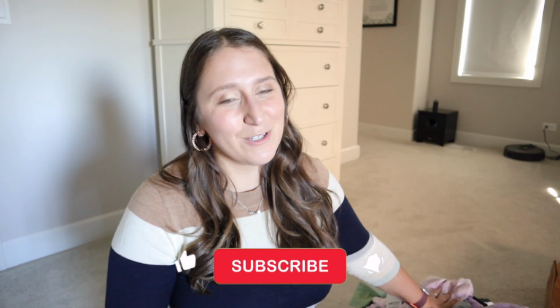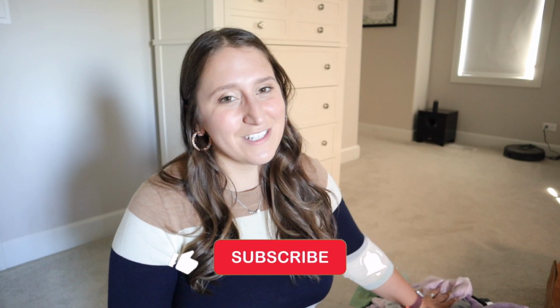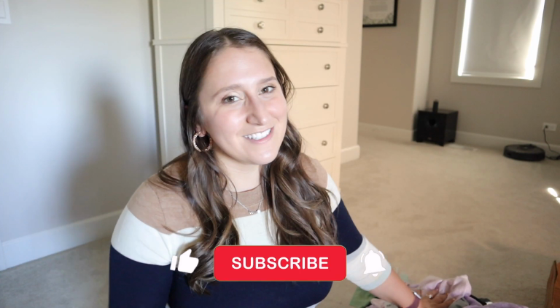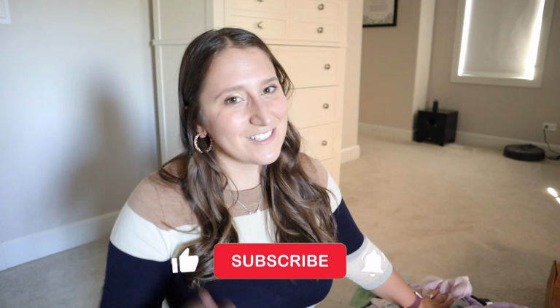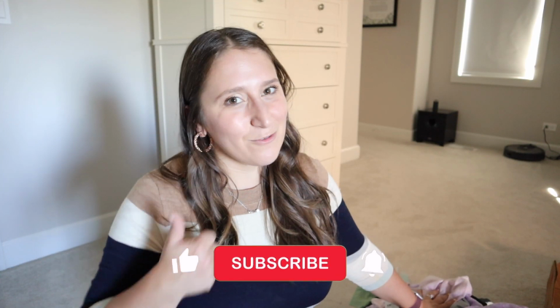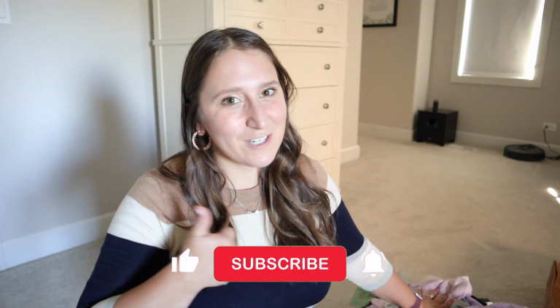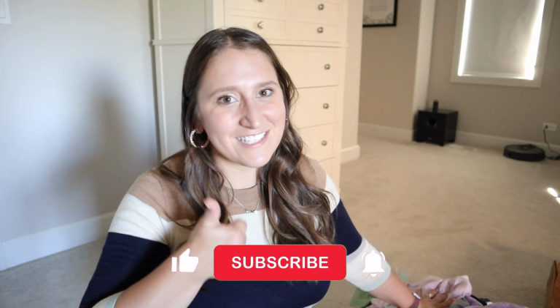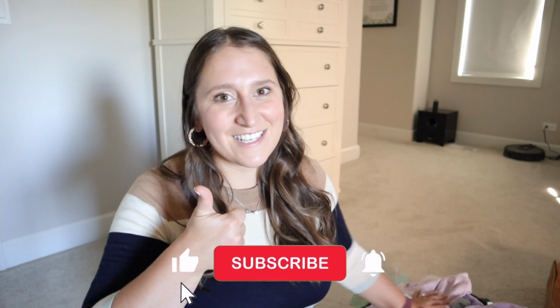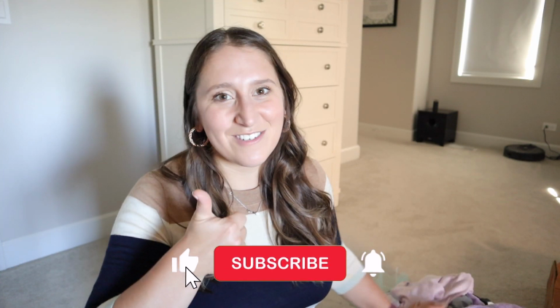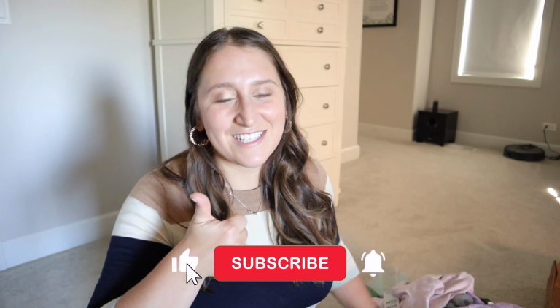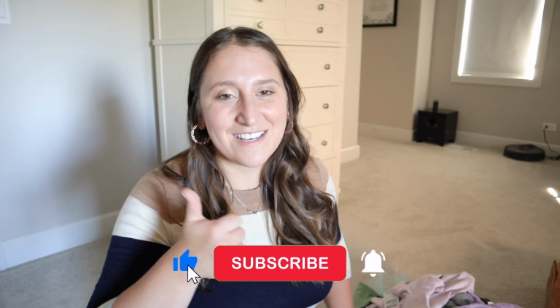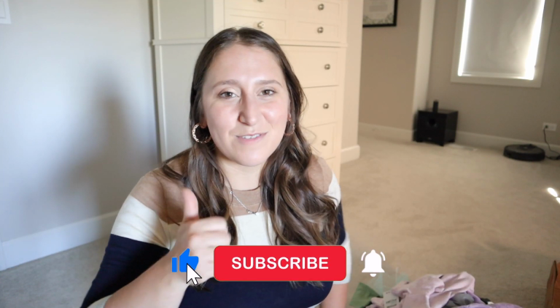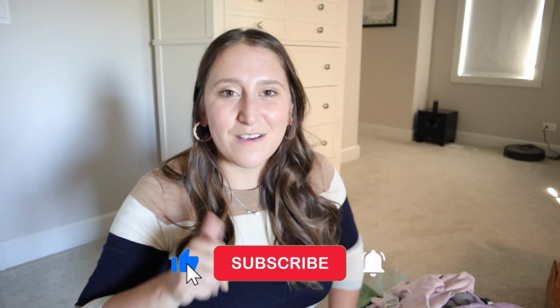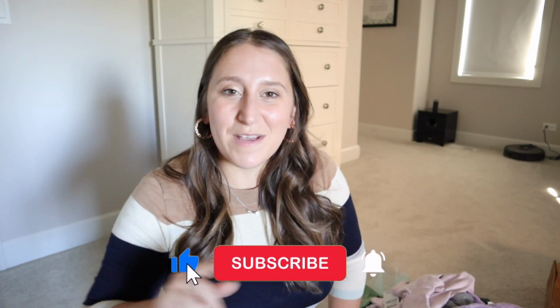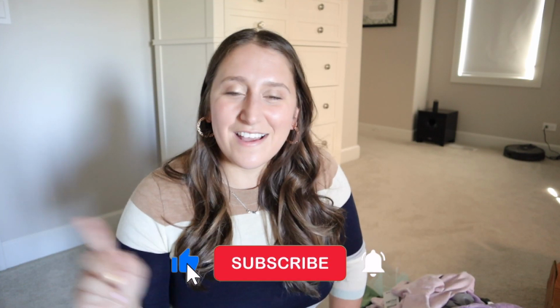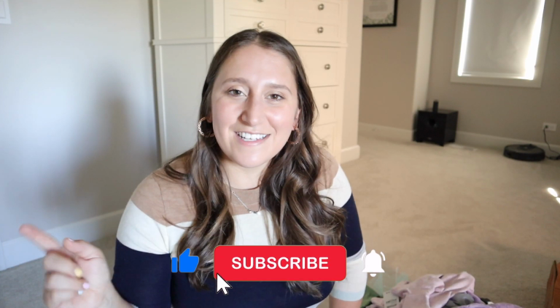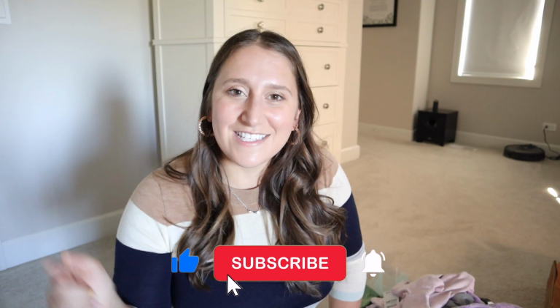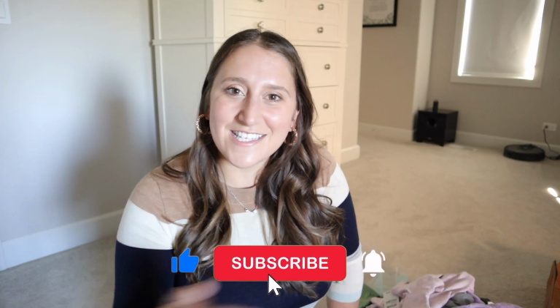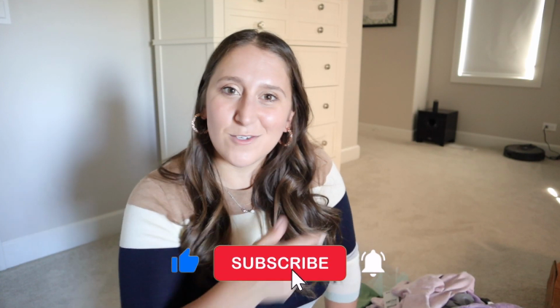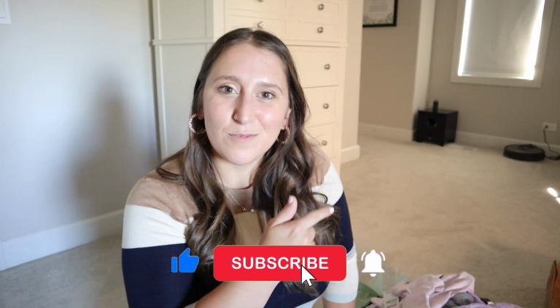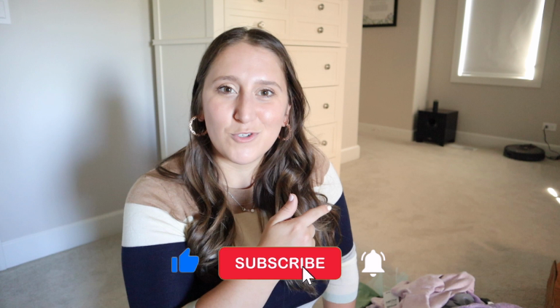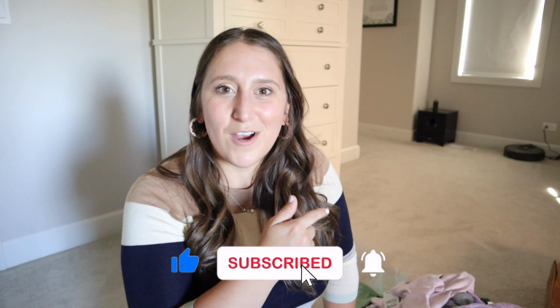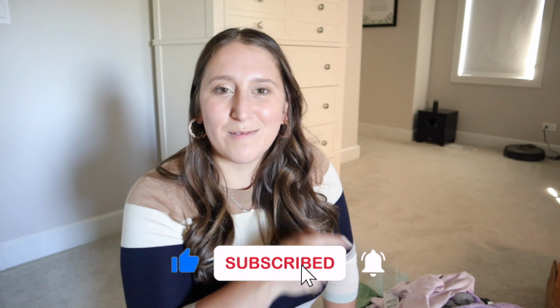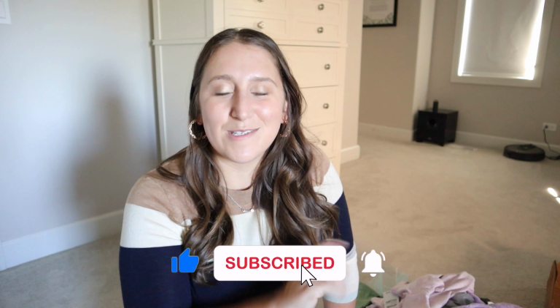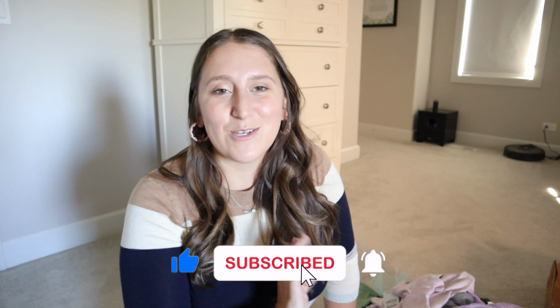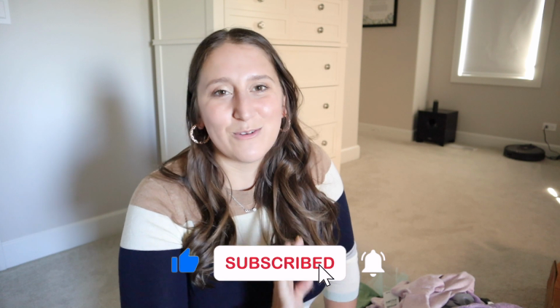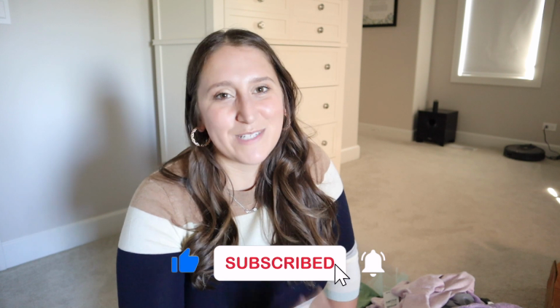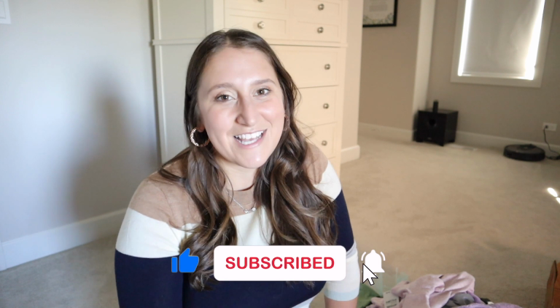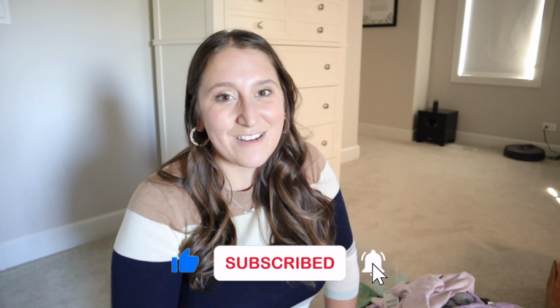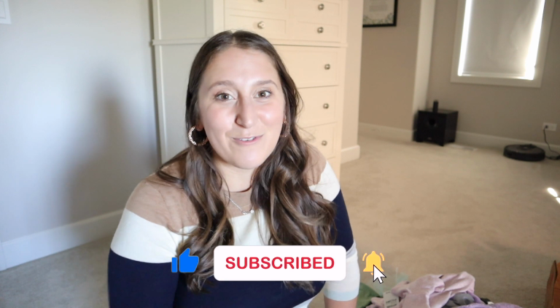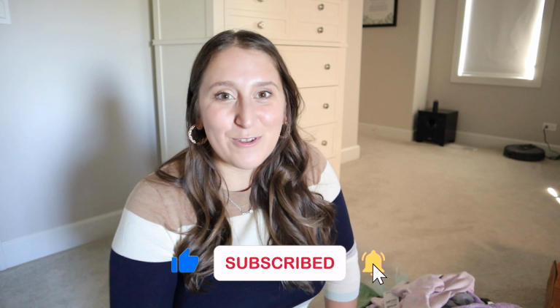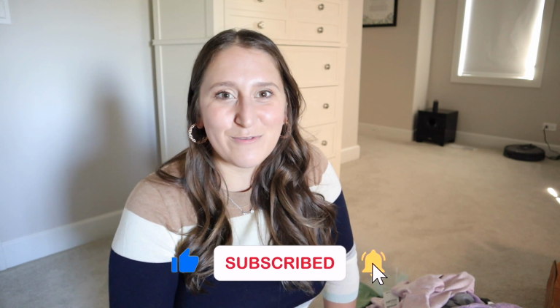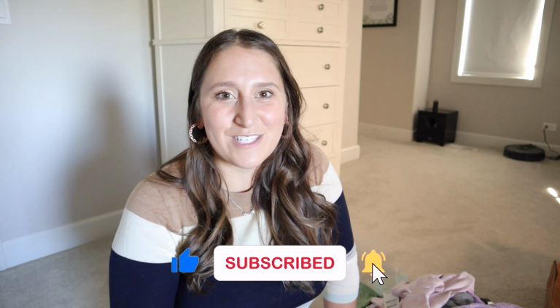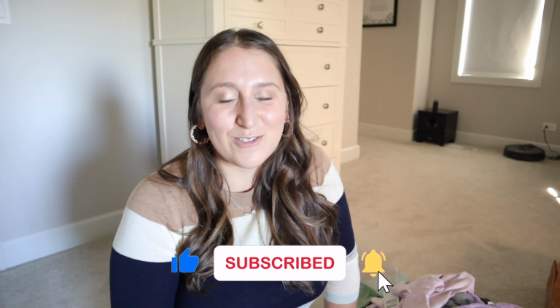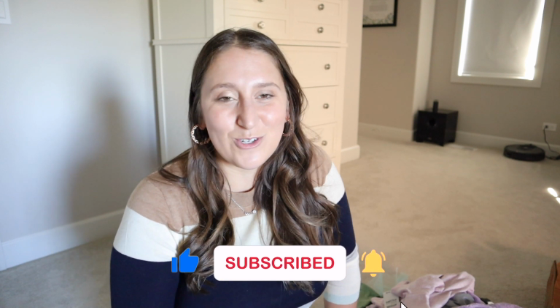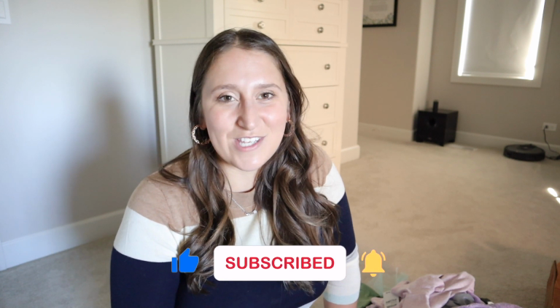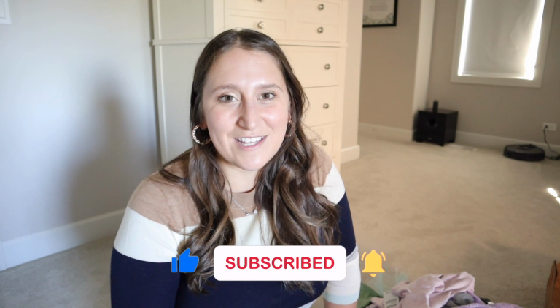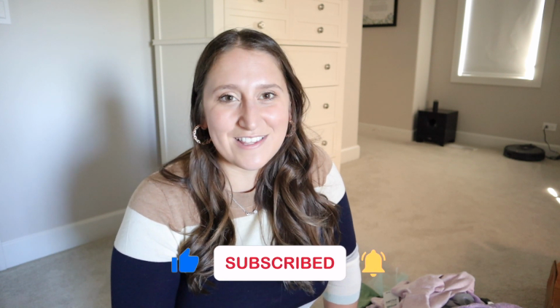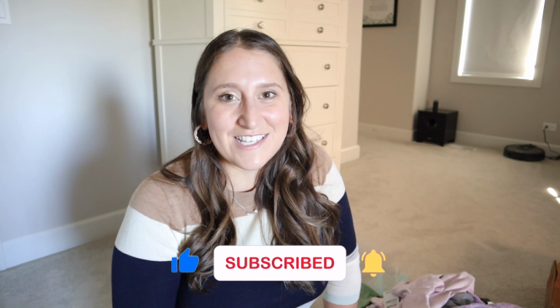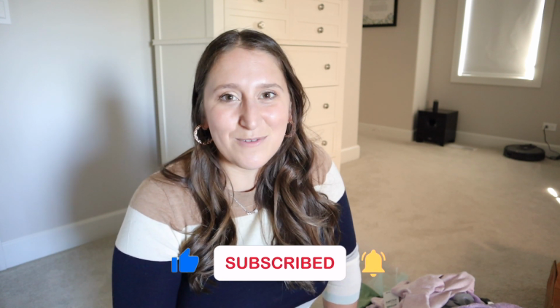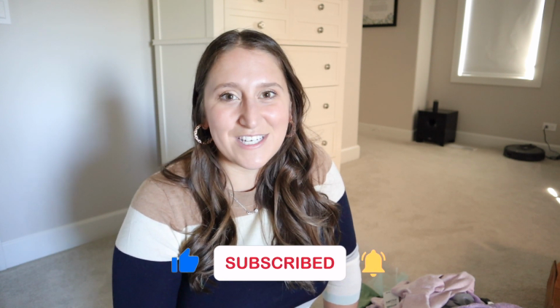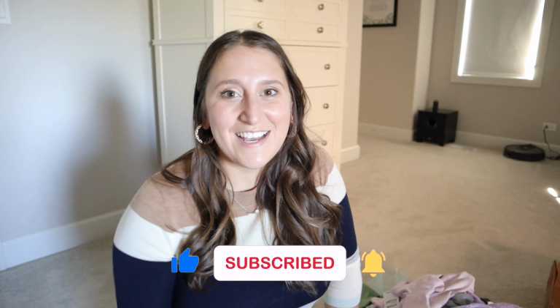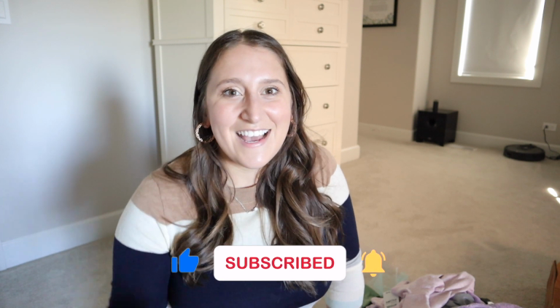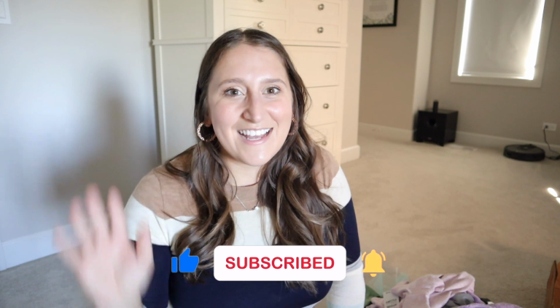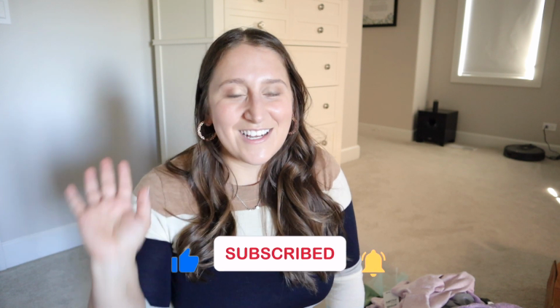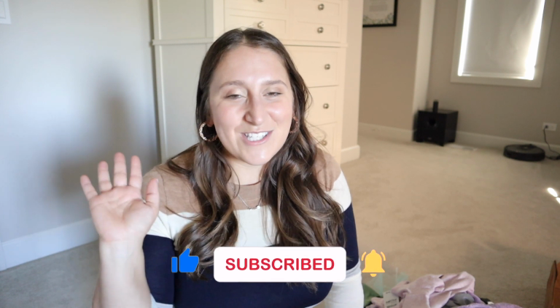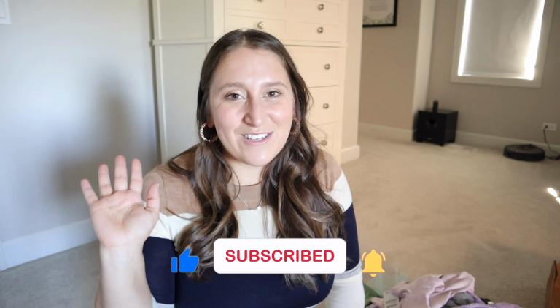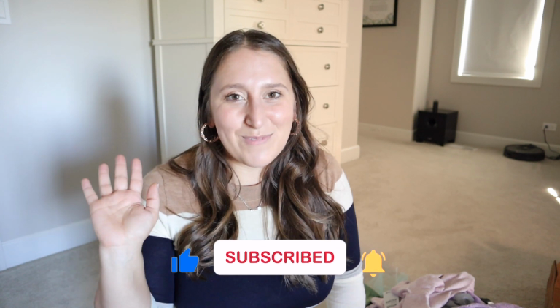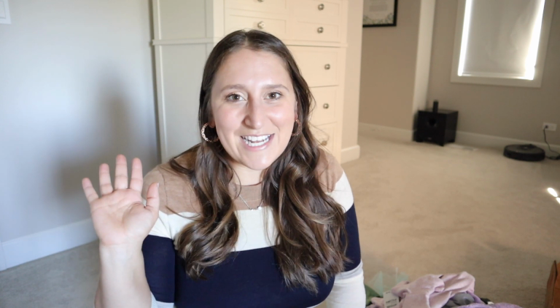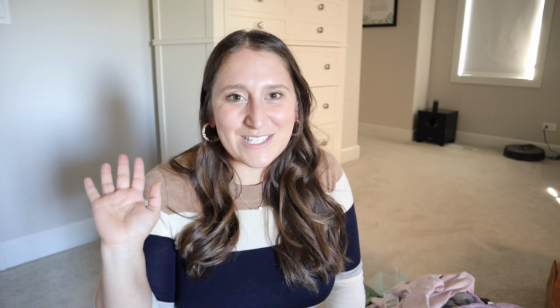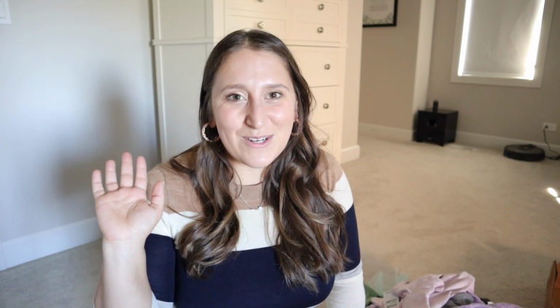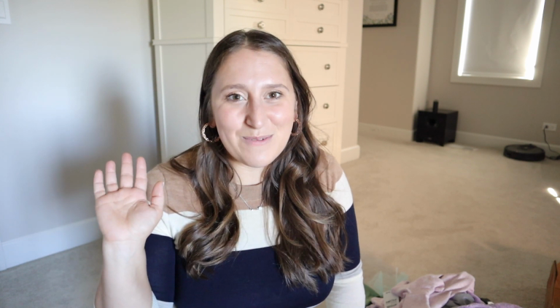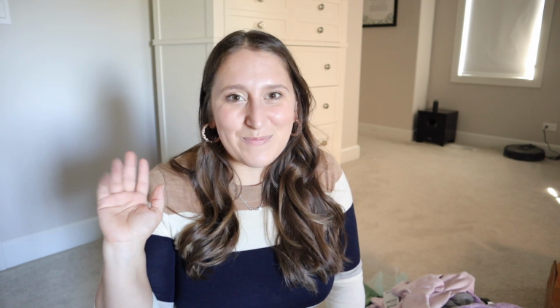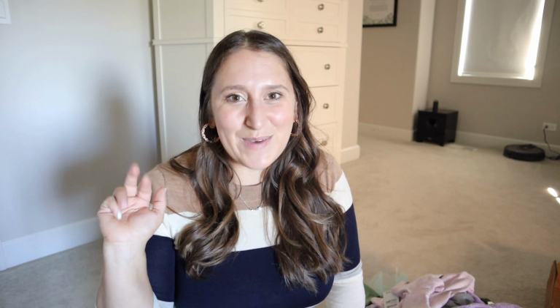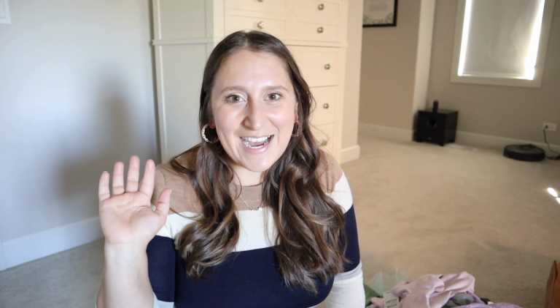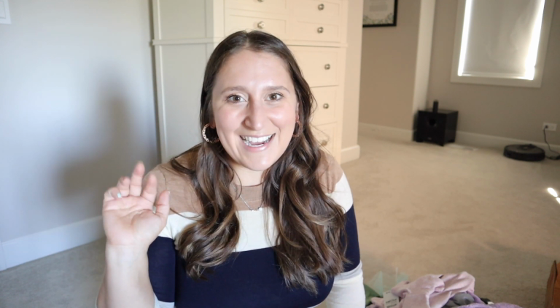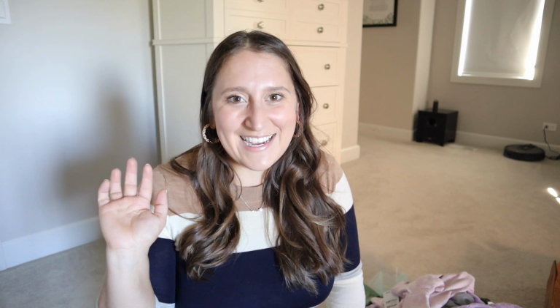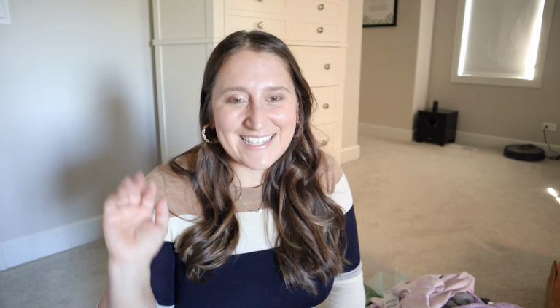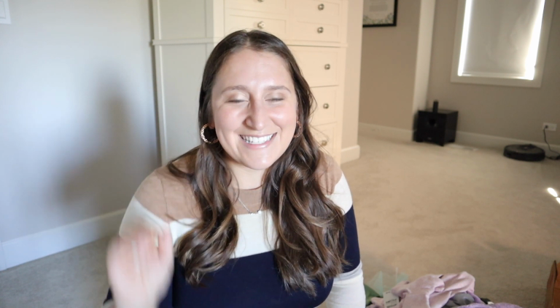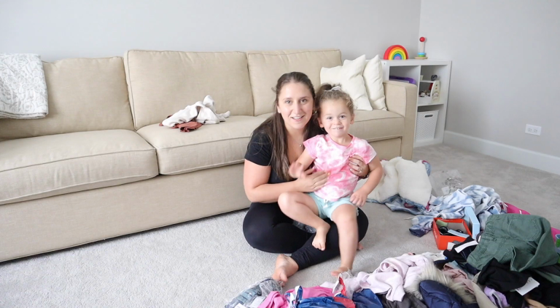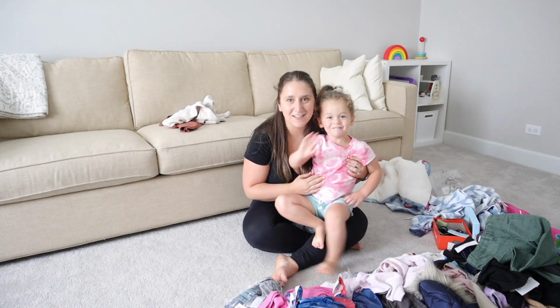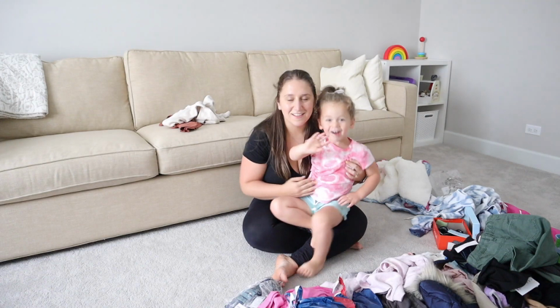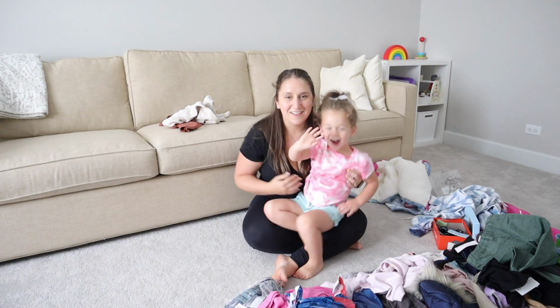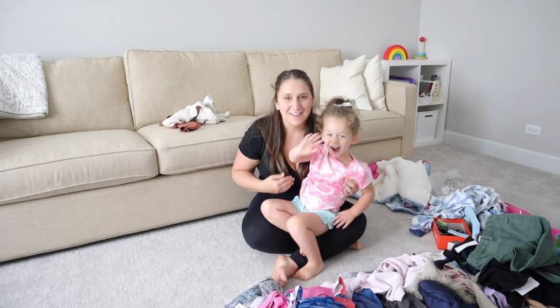If you did, don't forget to give it a thumbs up, and consider subscribing so you don't miss any further videos just like this one. I'll see you at my next one. Bye!